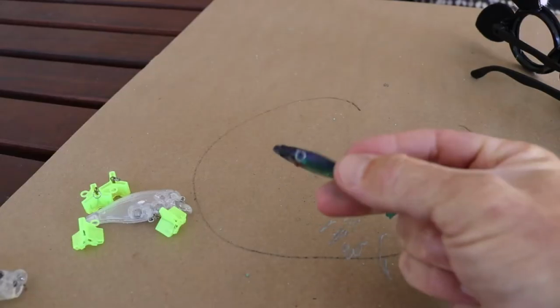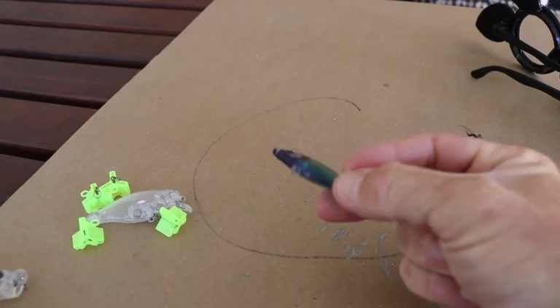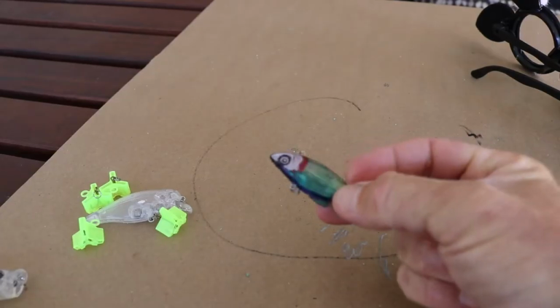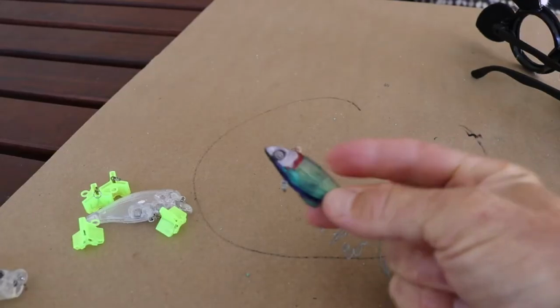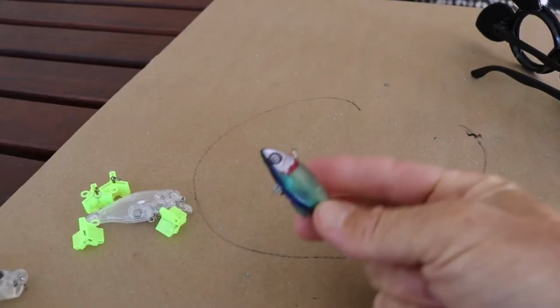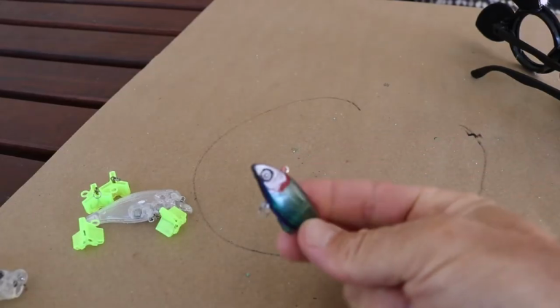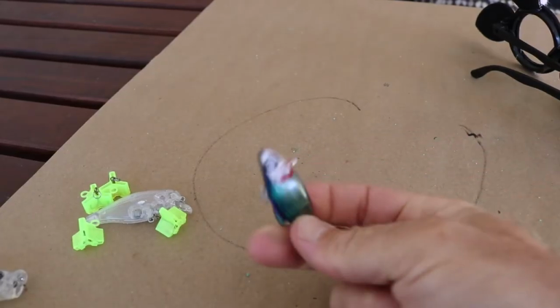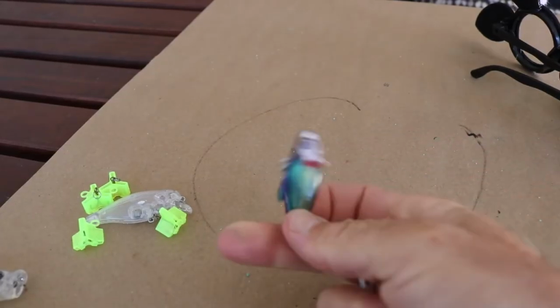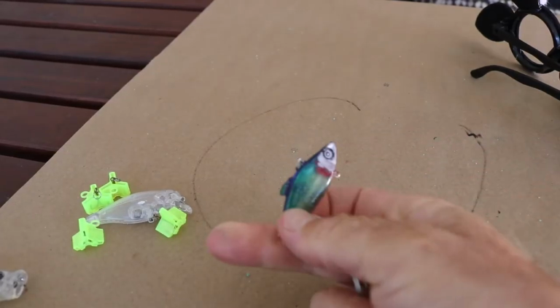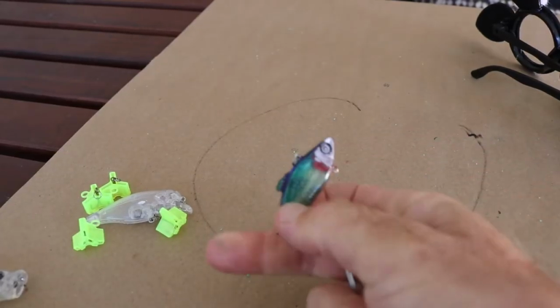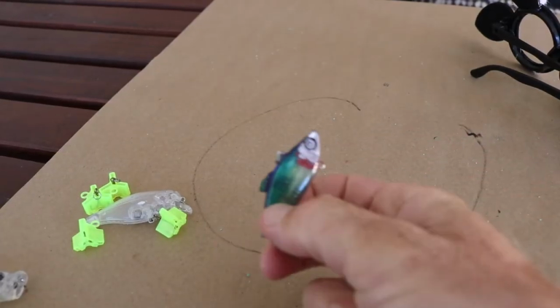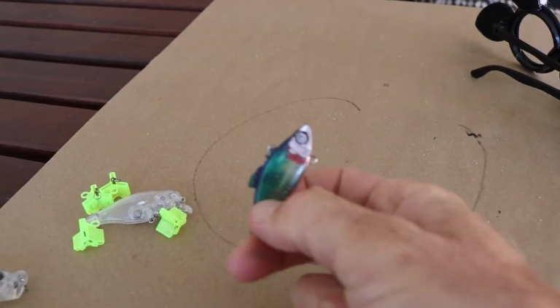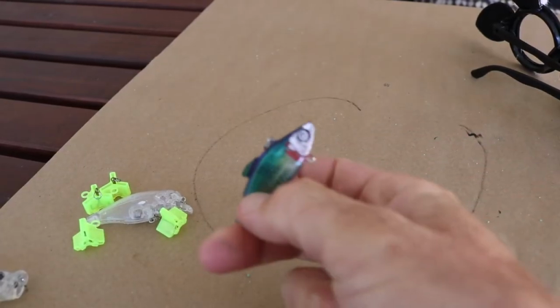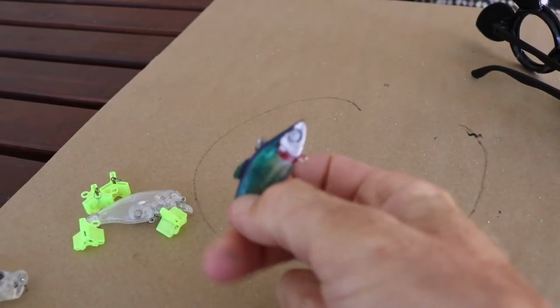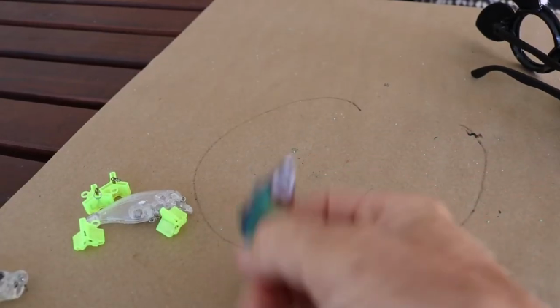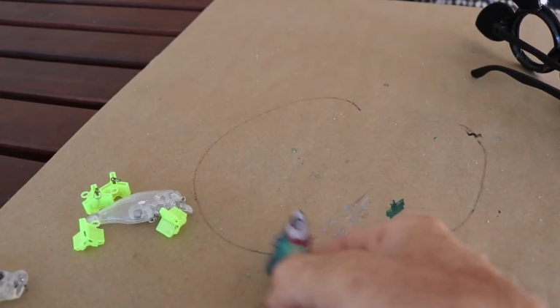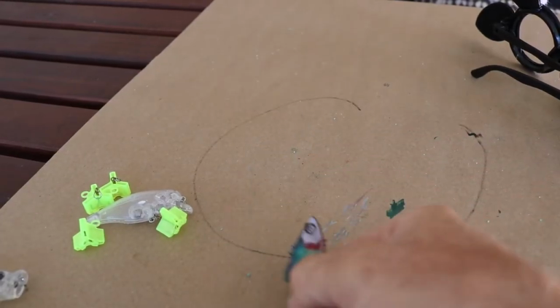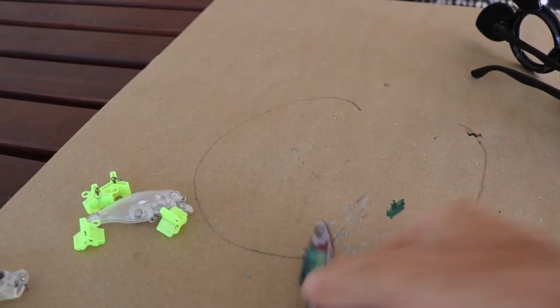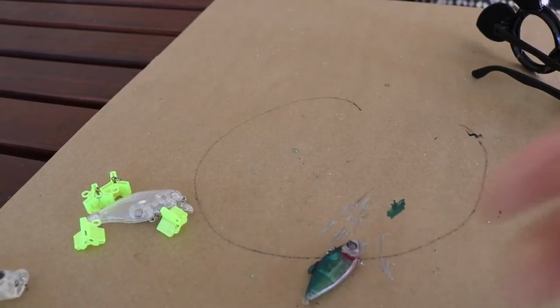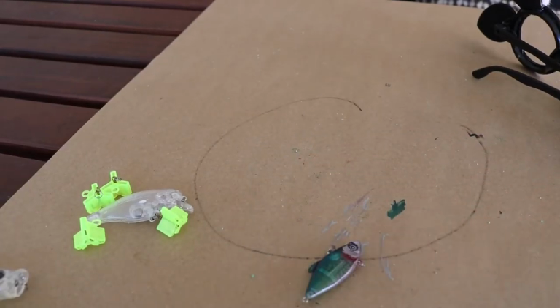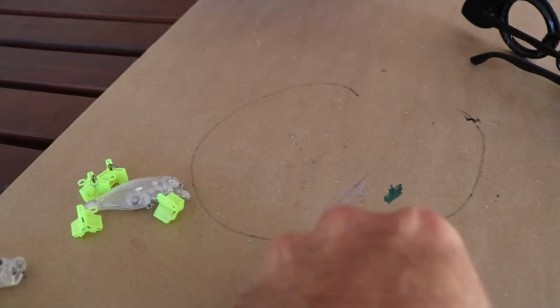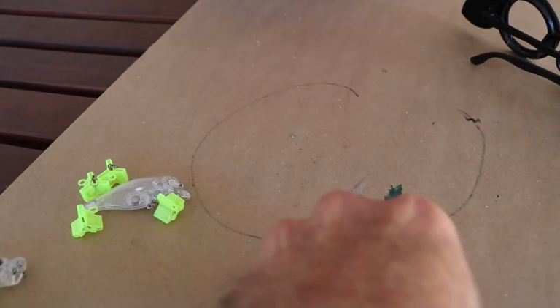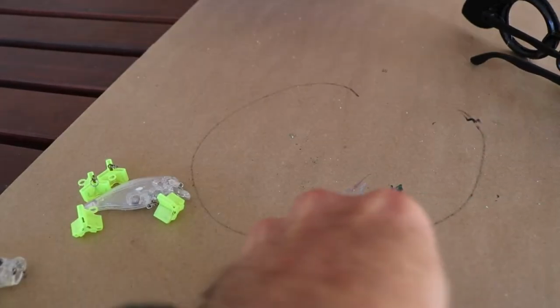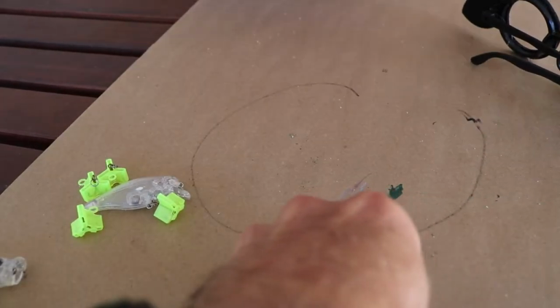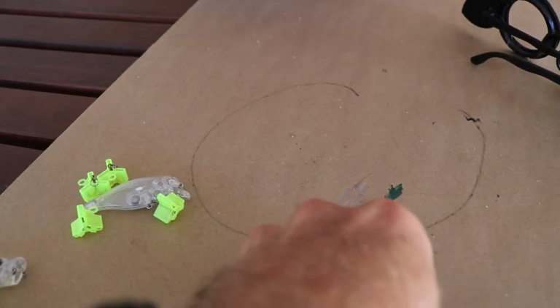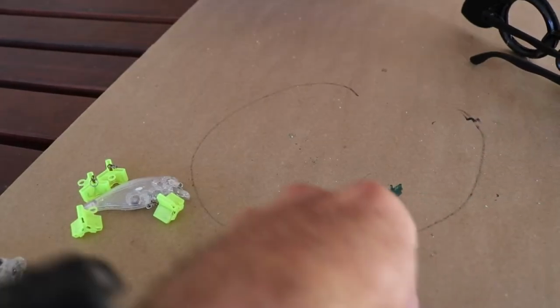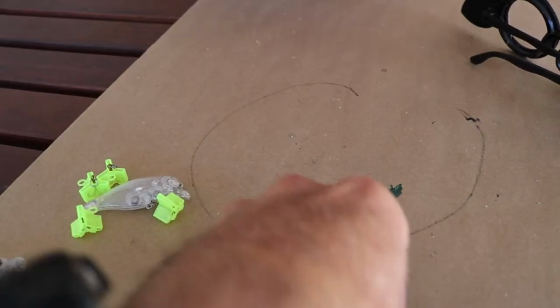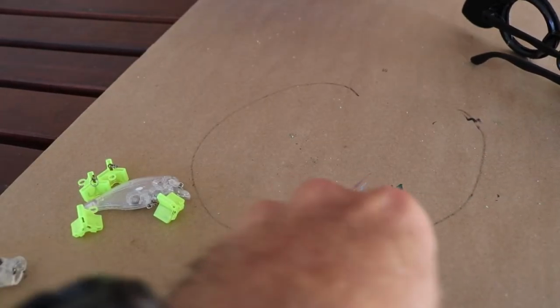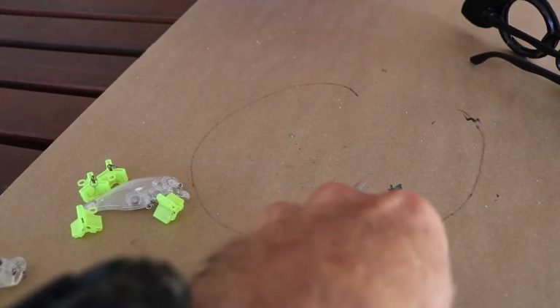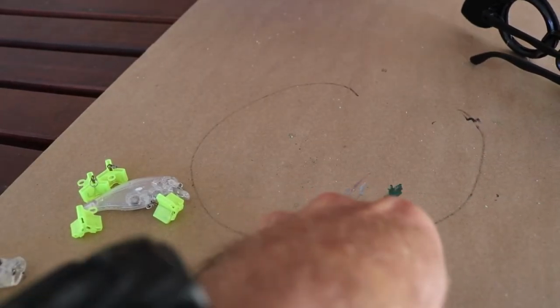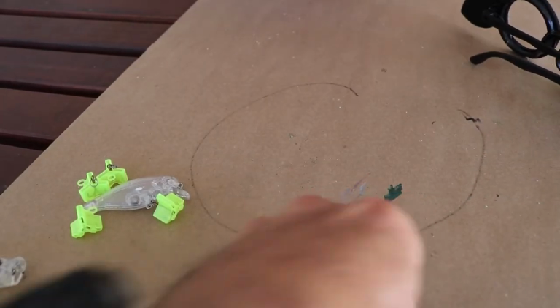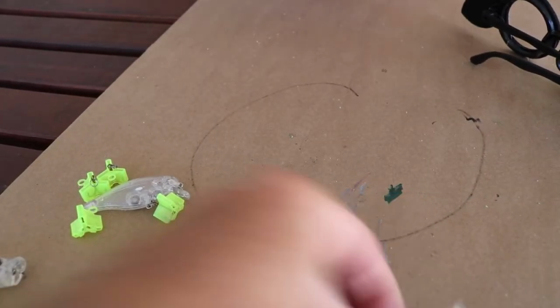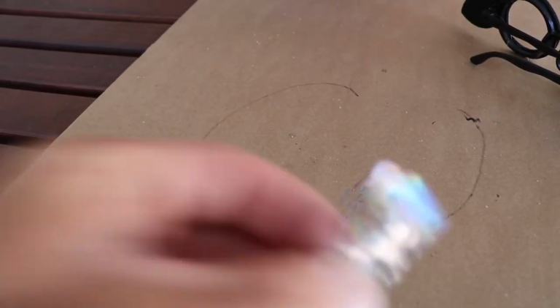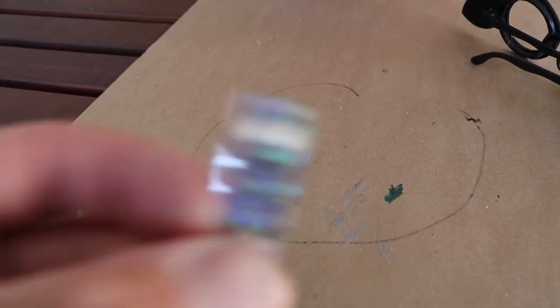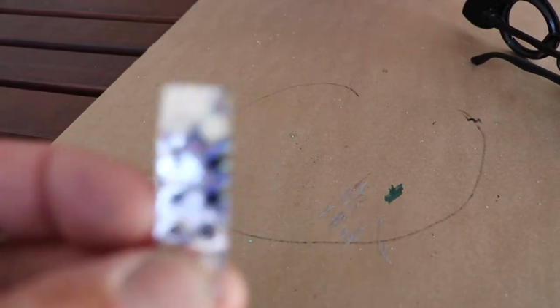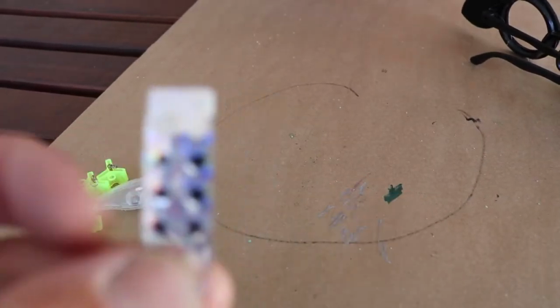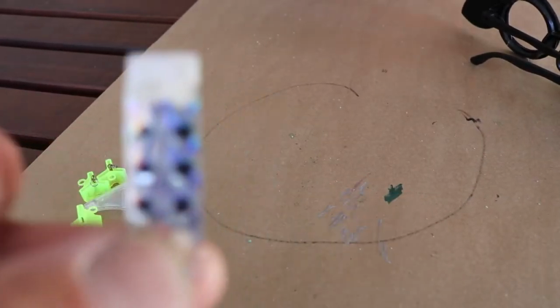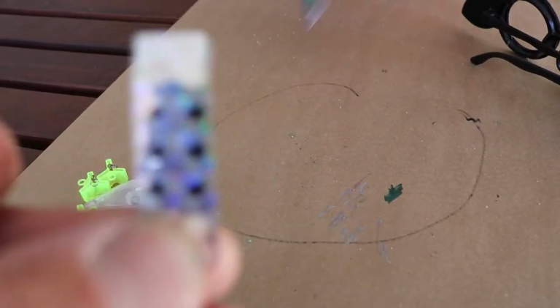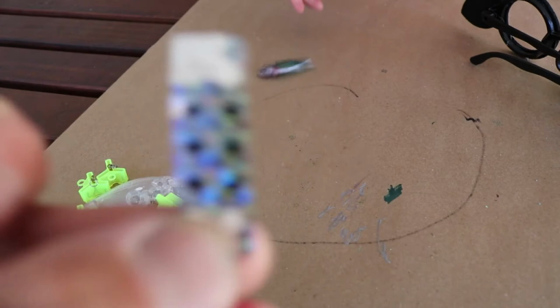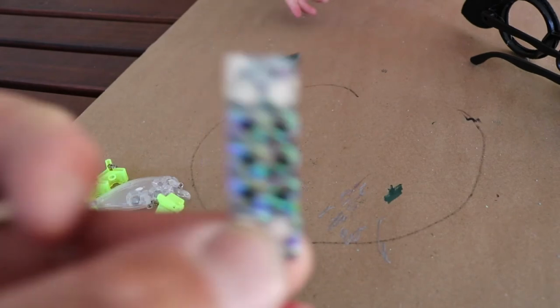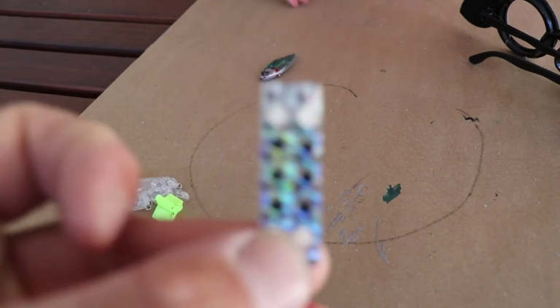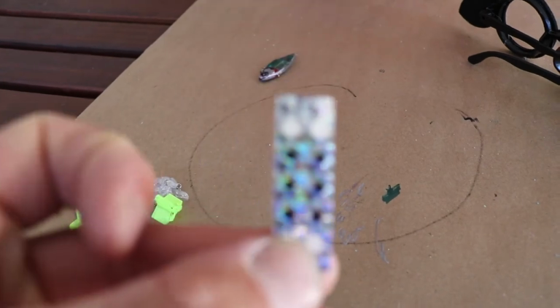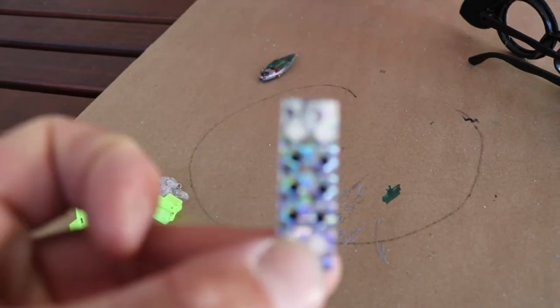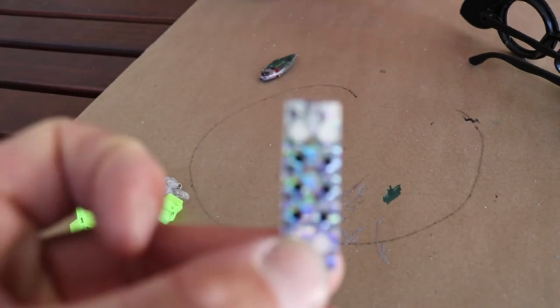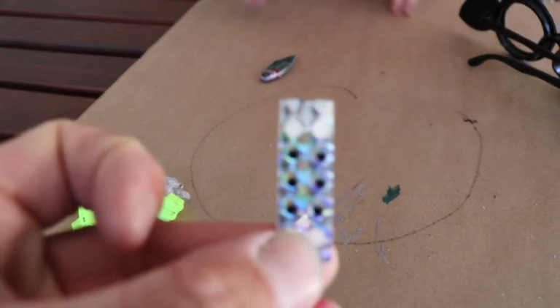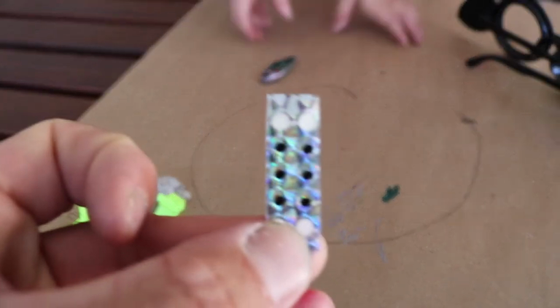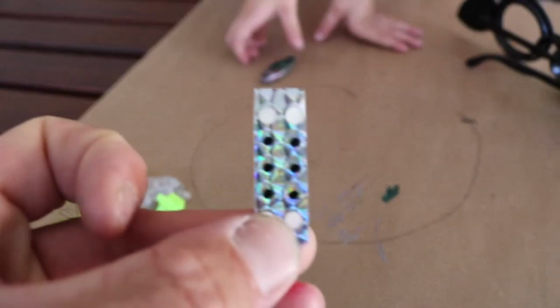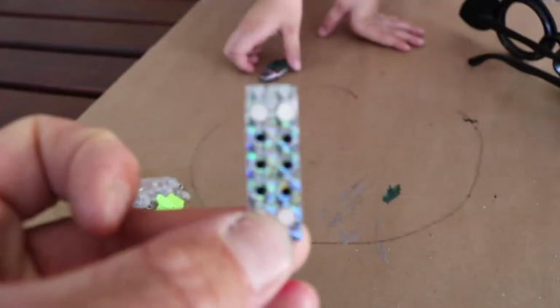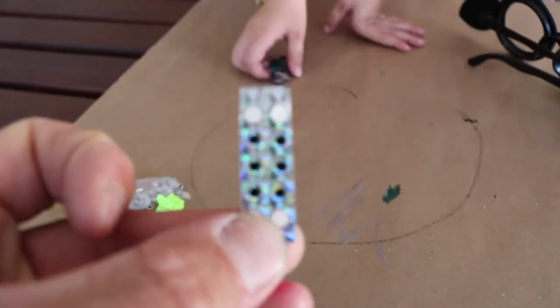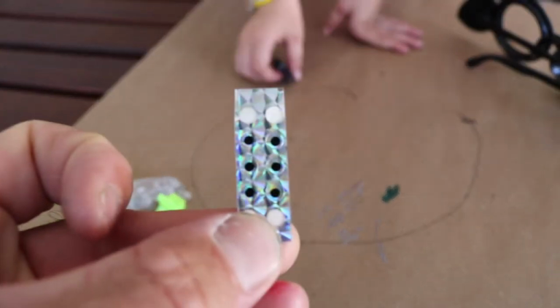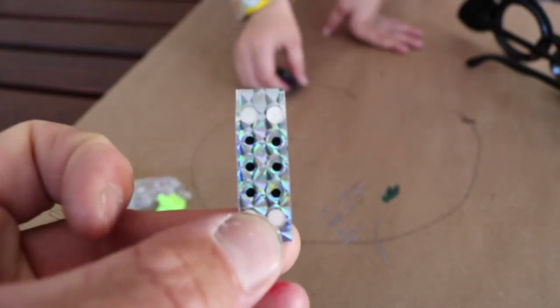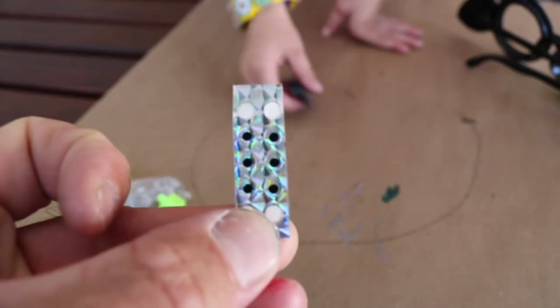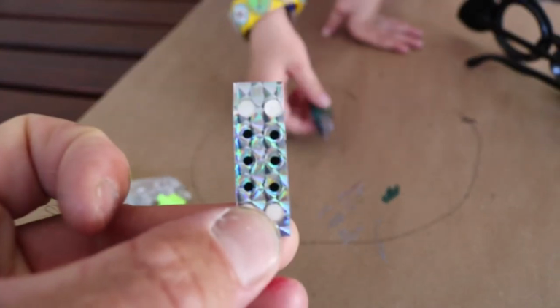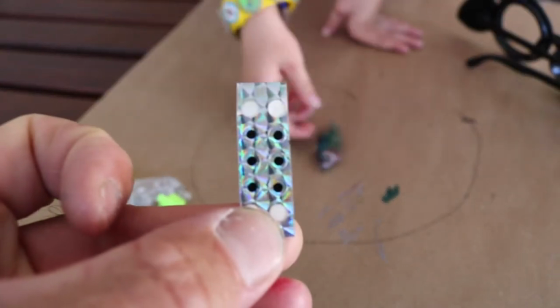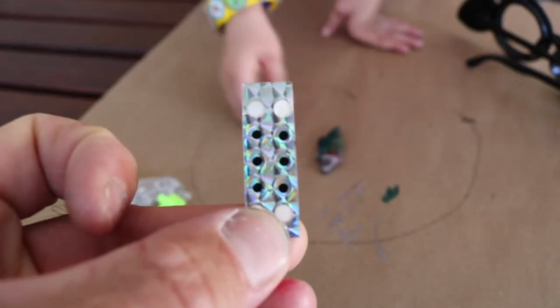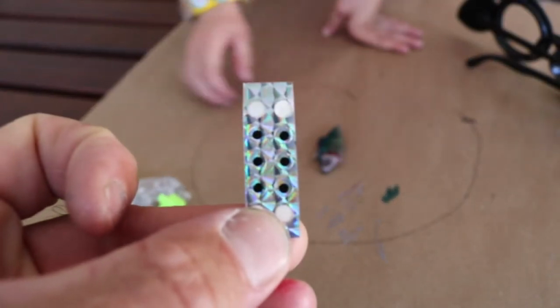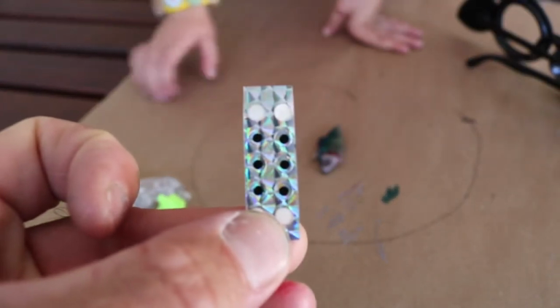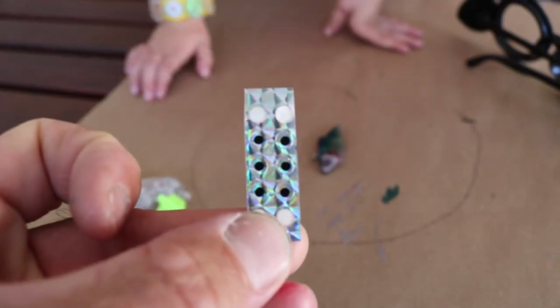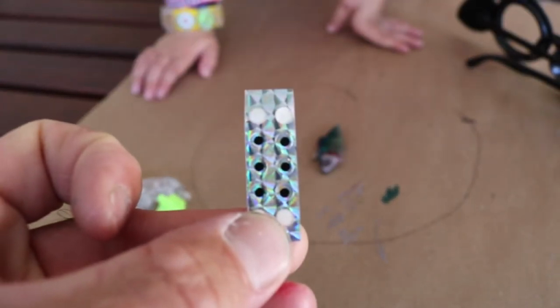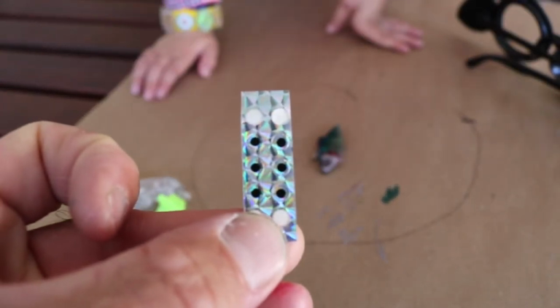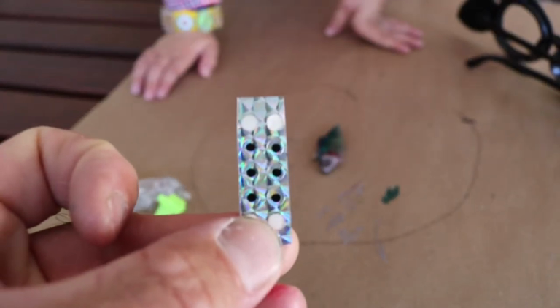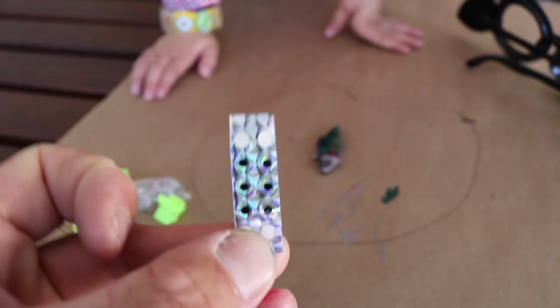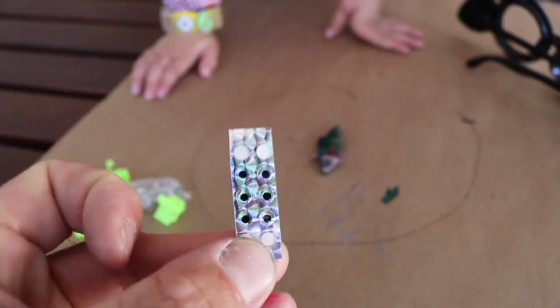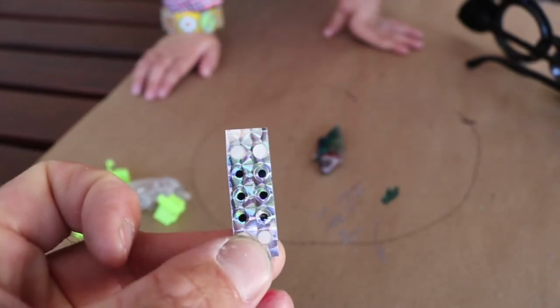We tried some eyes on the lures. They should be the right fit and should work just fine.